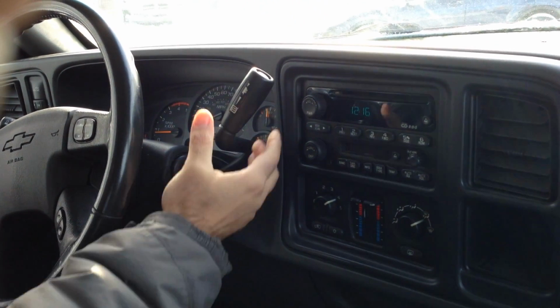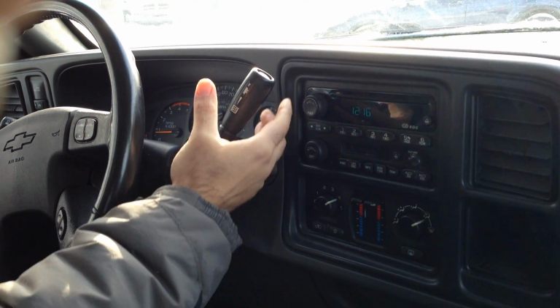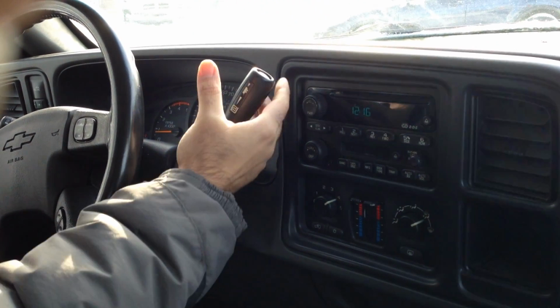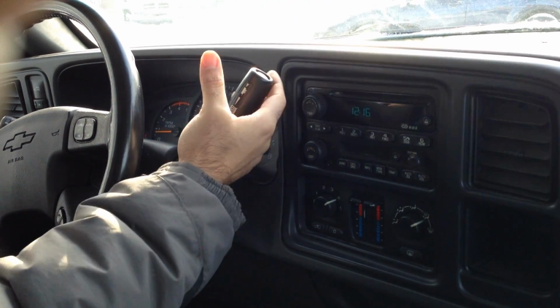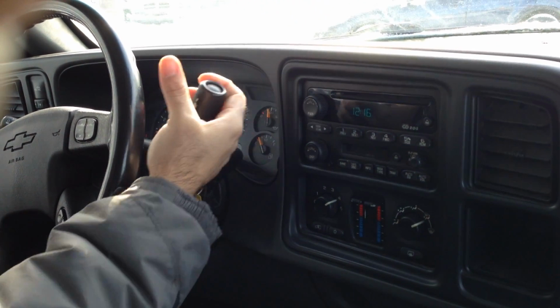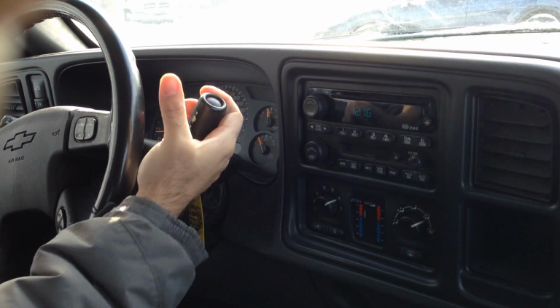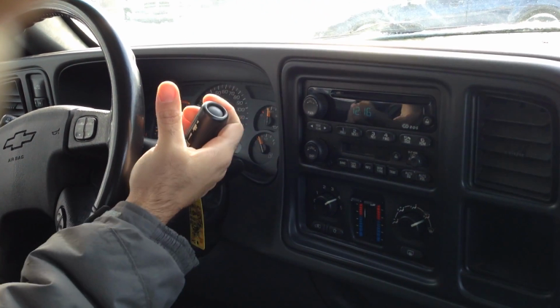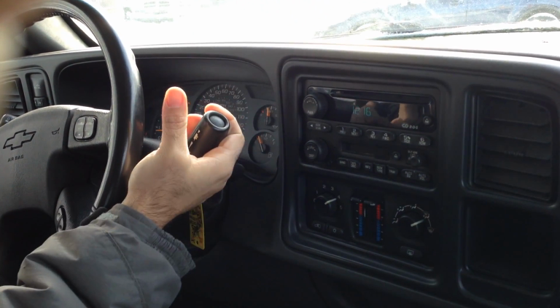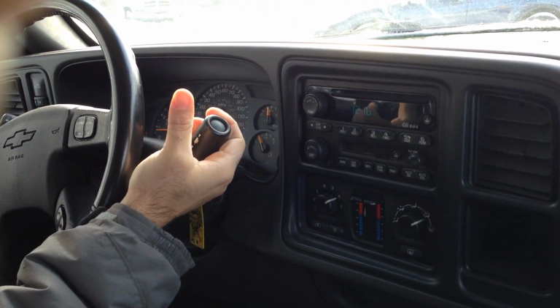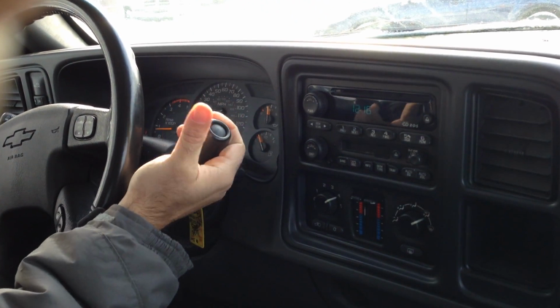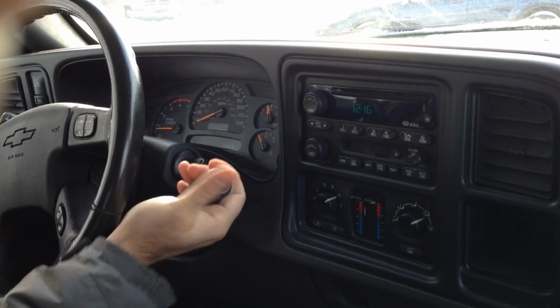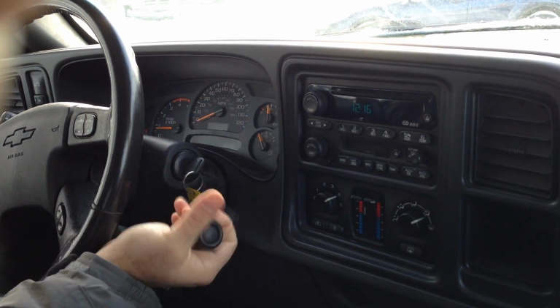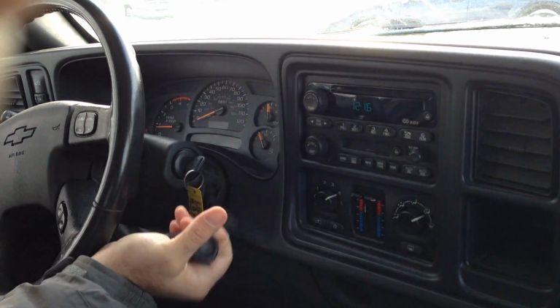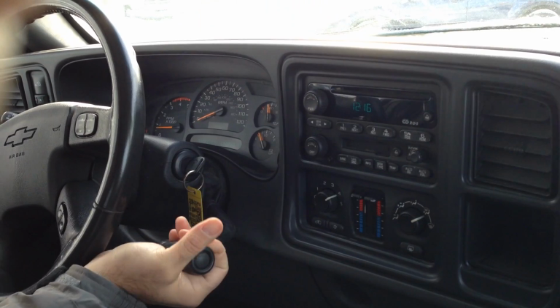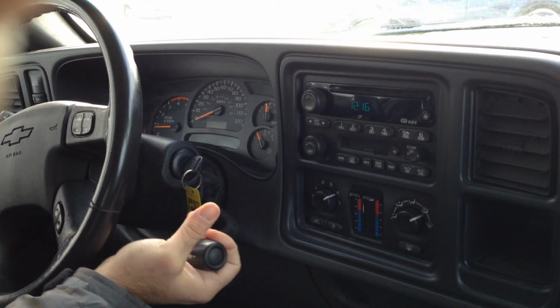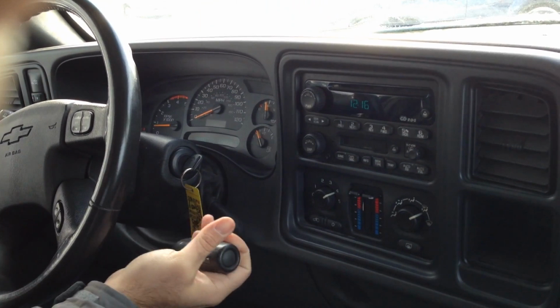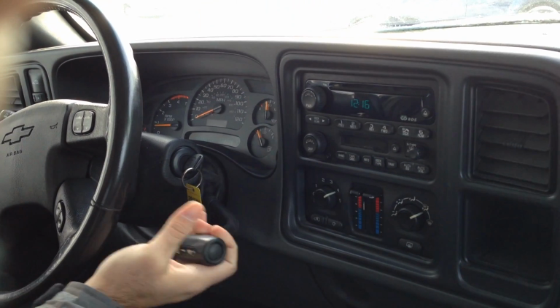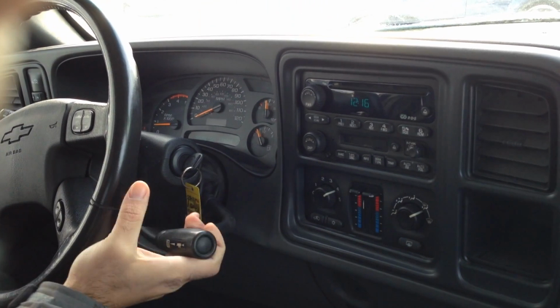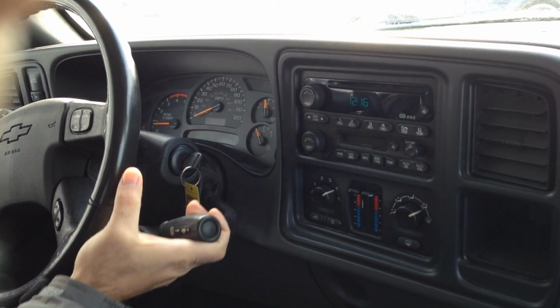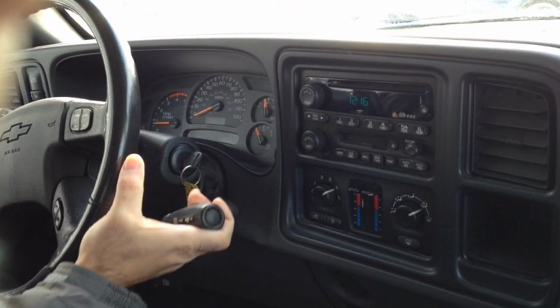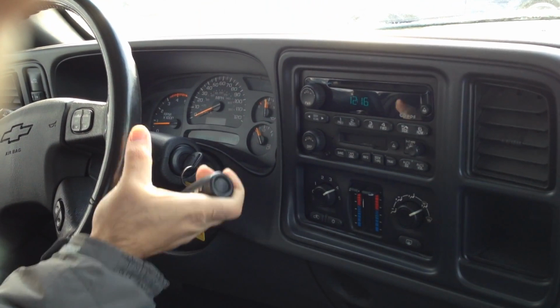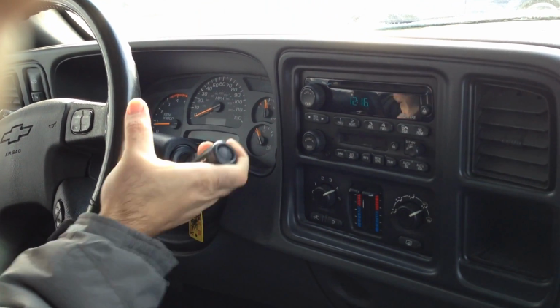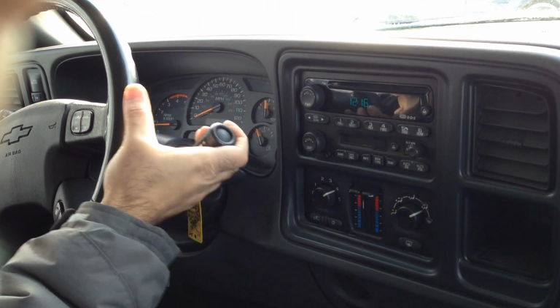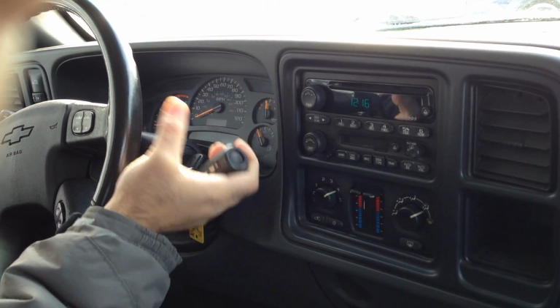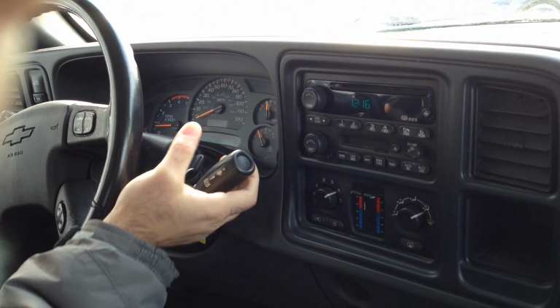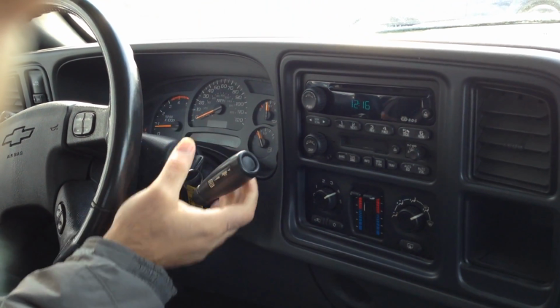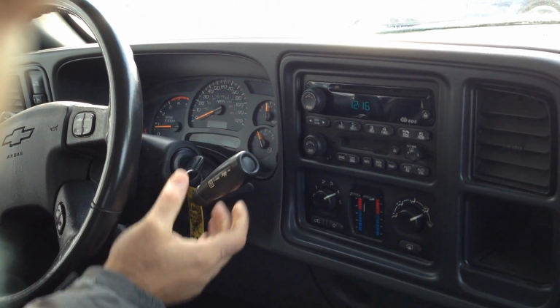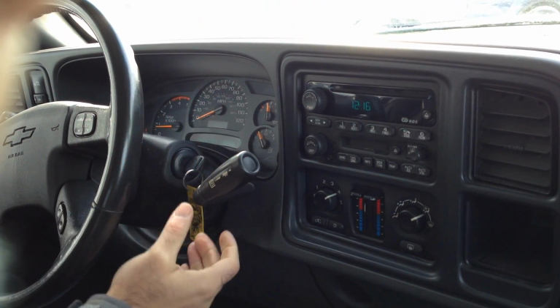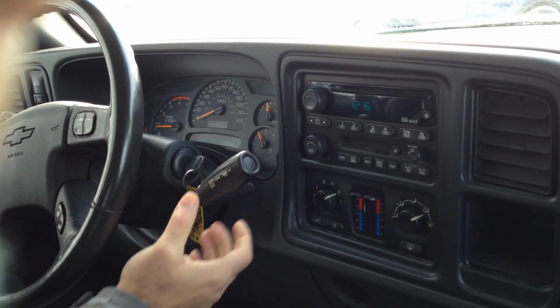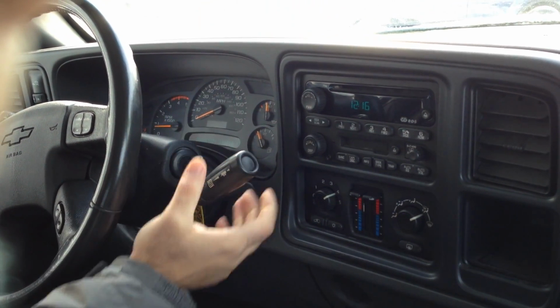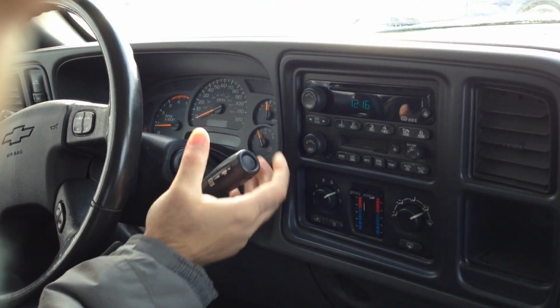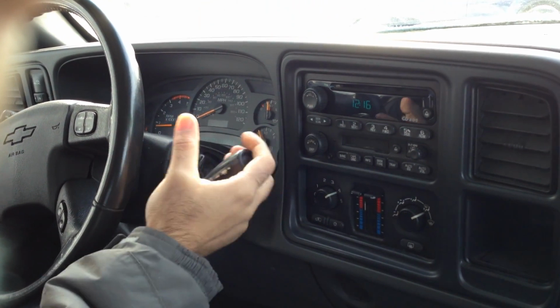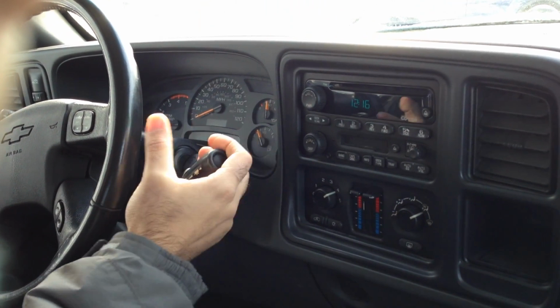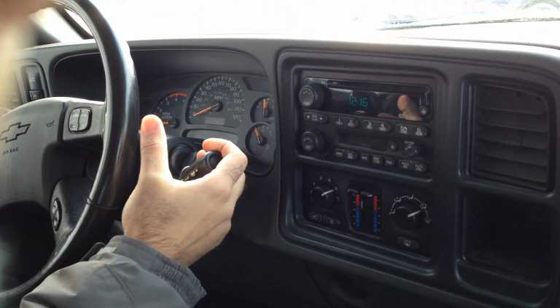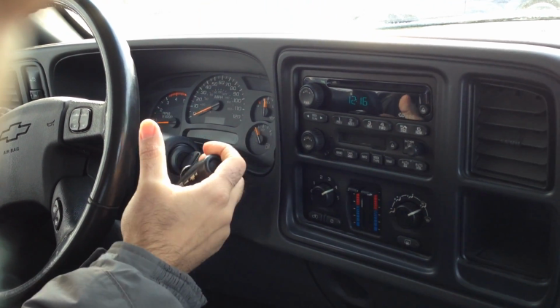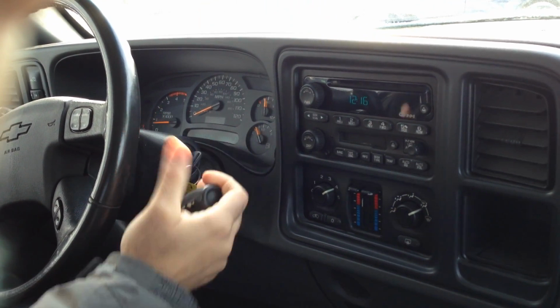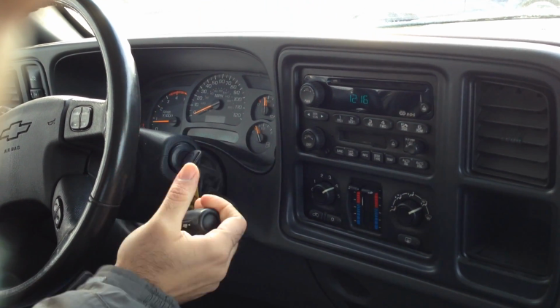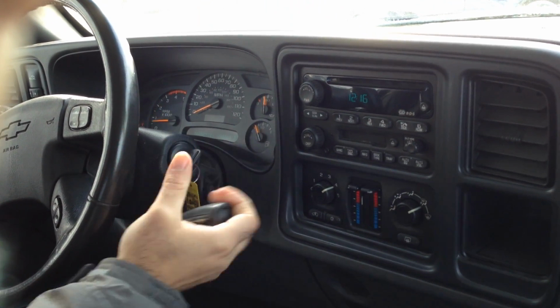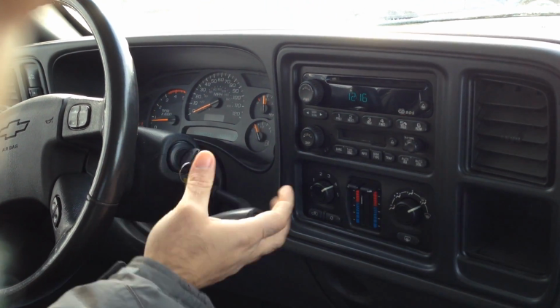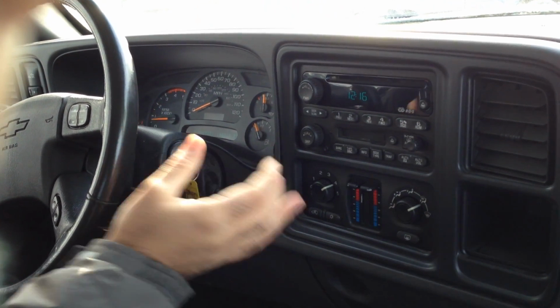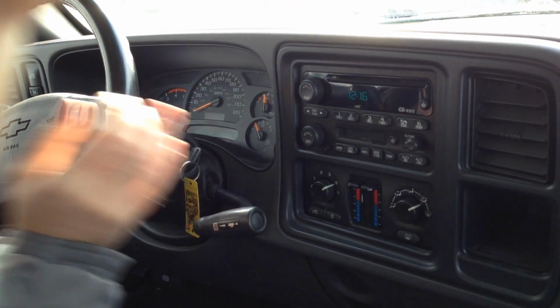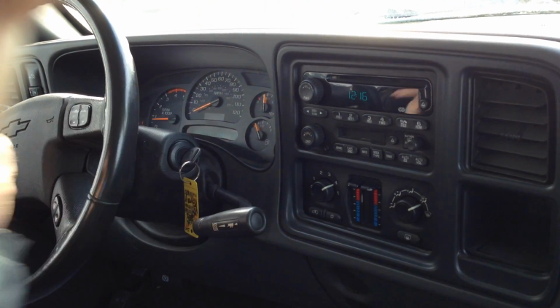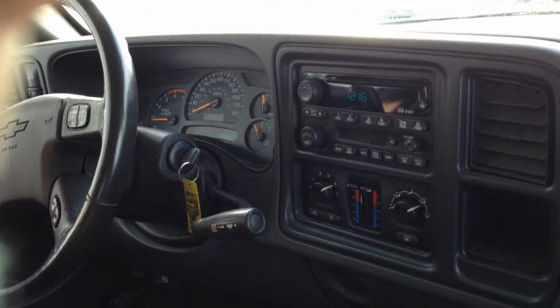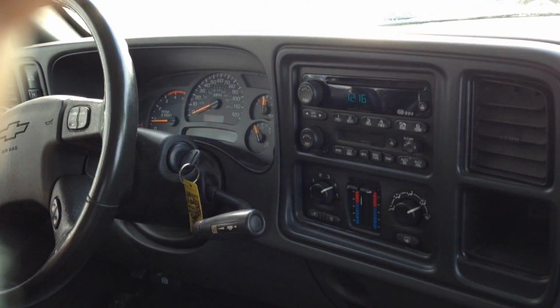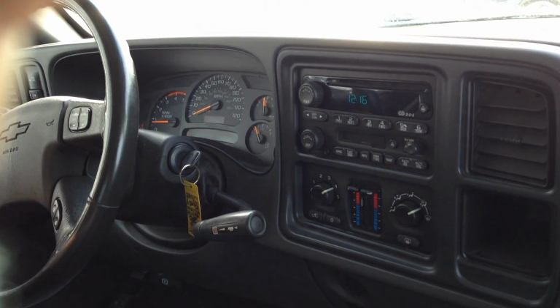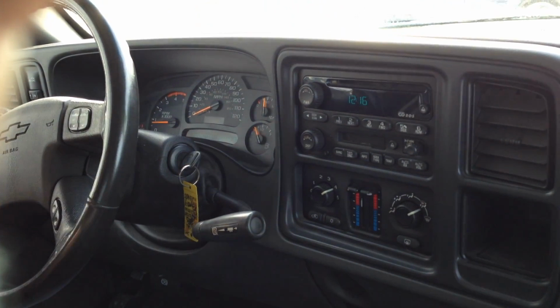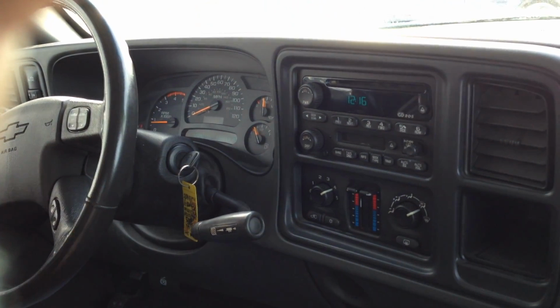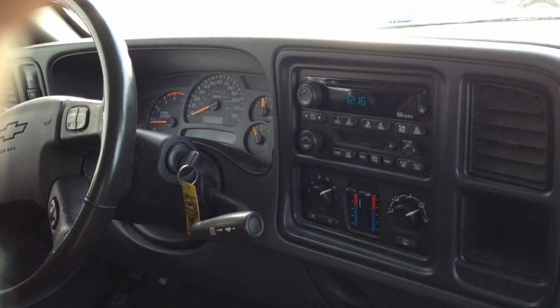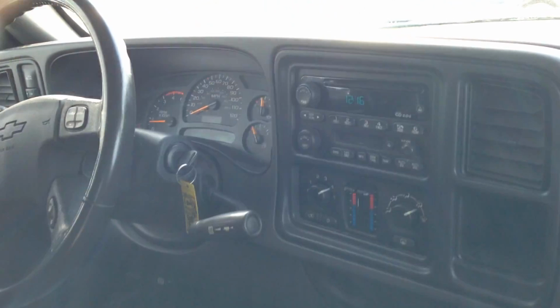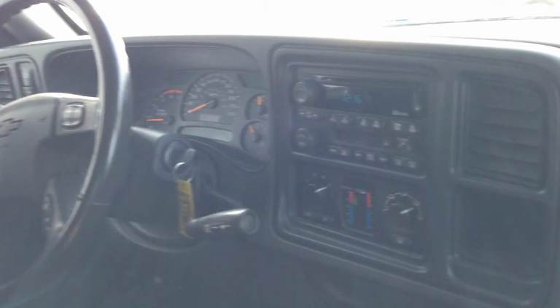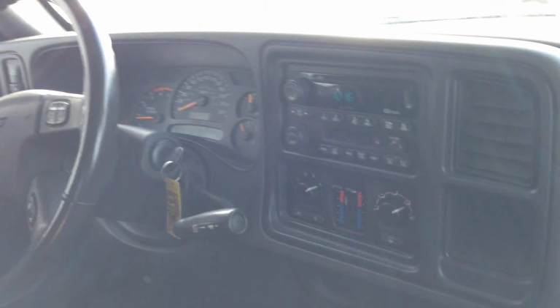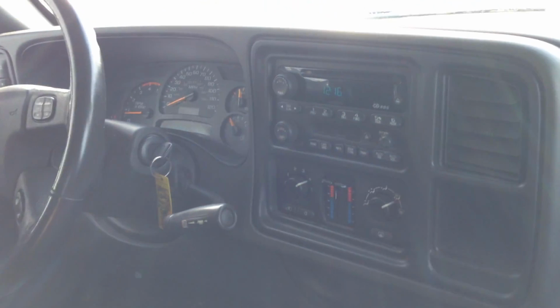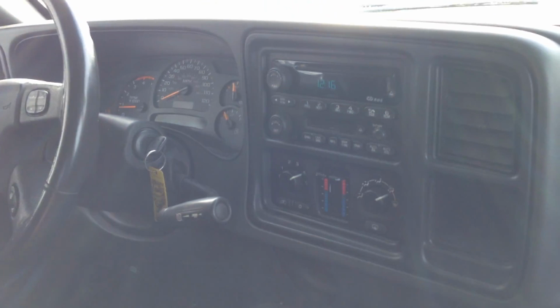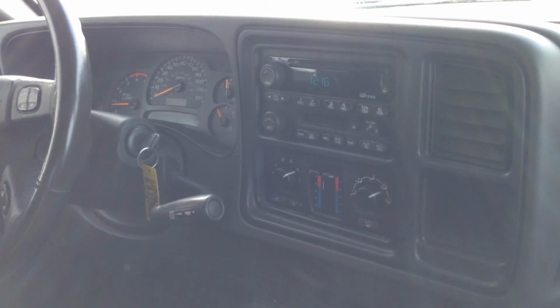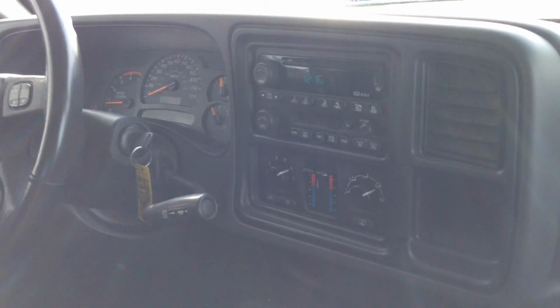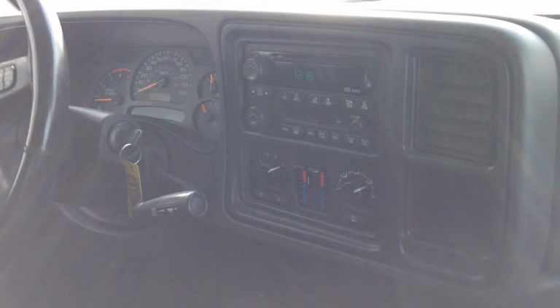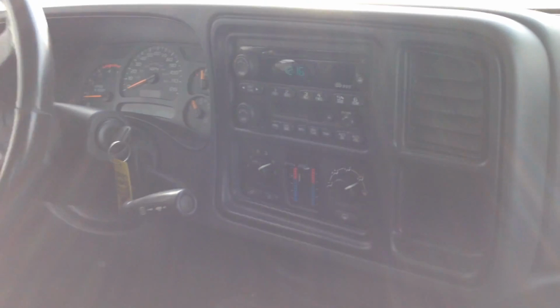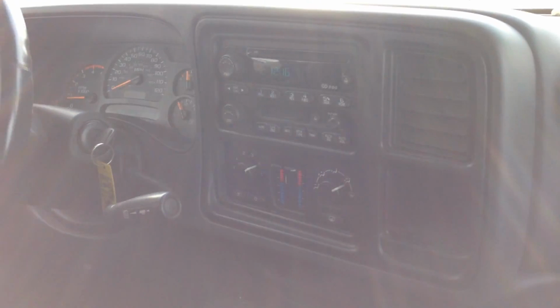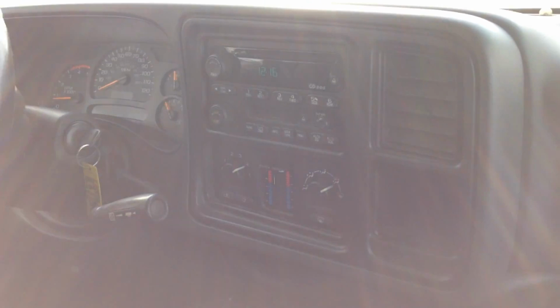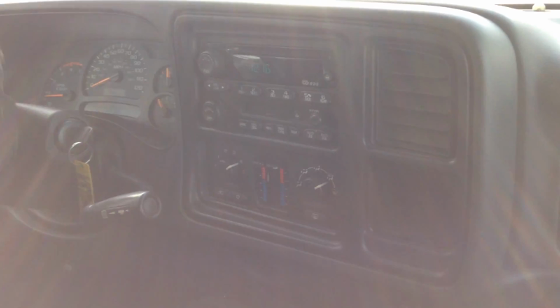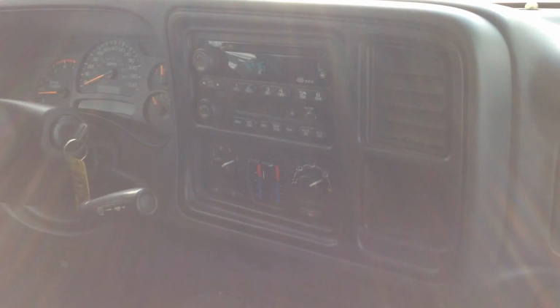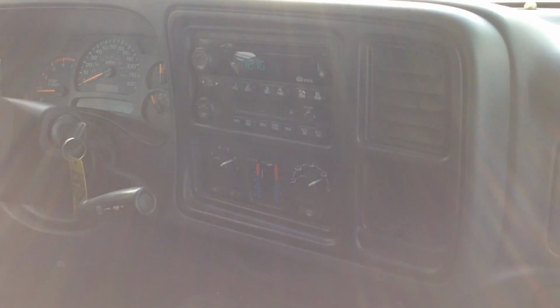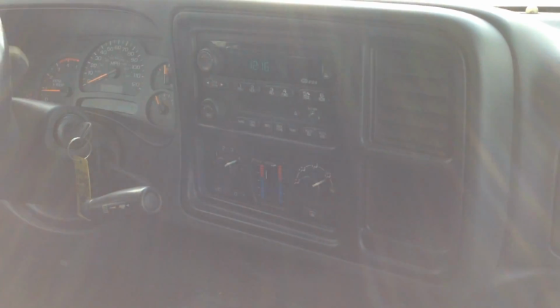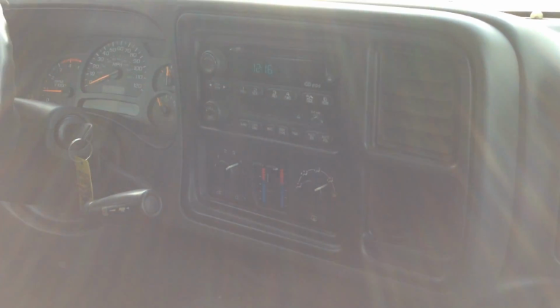The automatic transmission goes from gear to gear without any delays. We're locked into four-wheel drive. Let's take you on a short test ride.